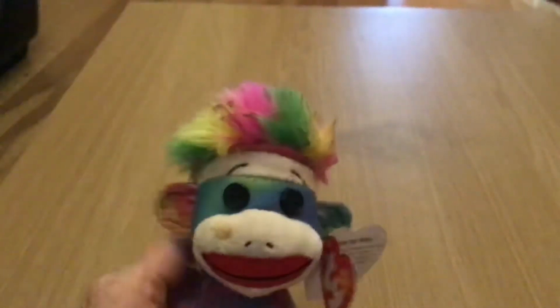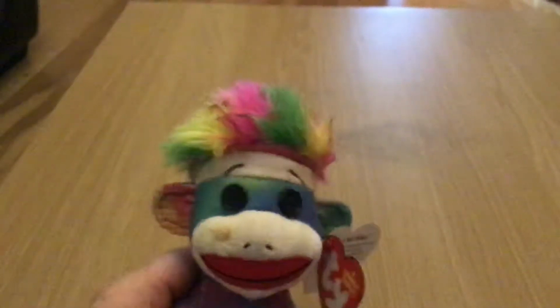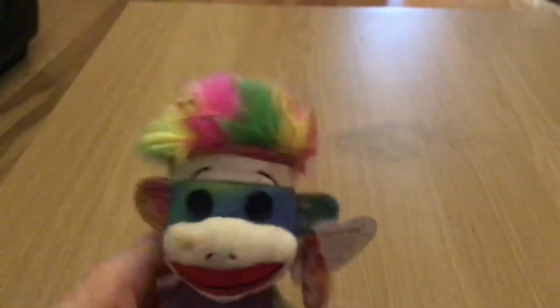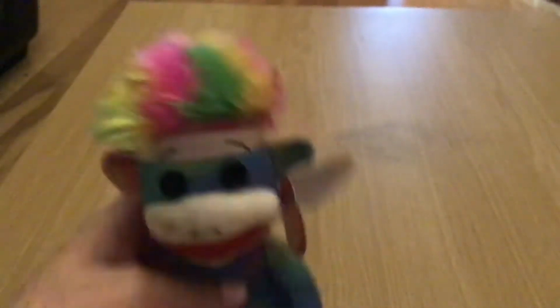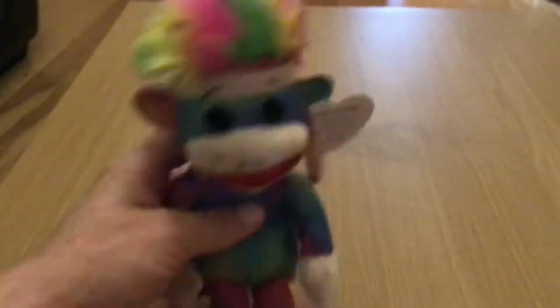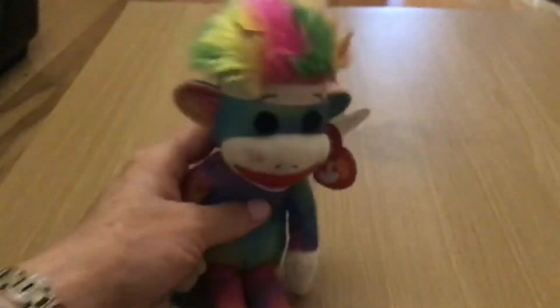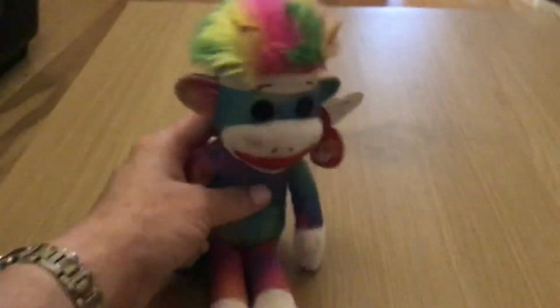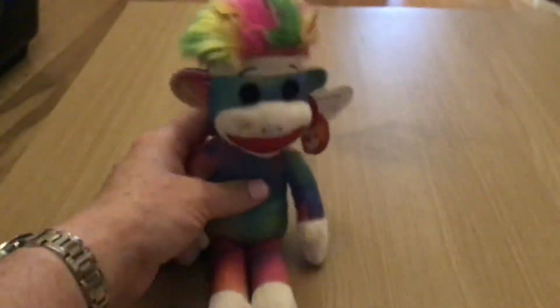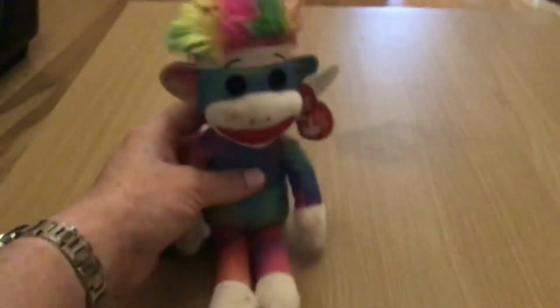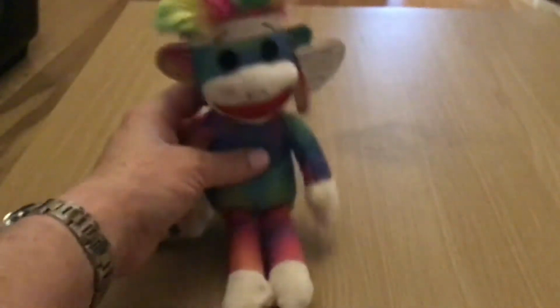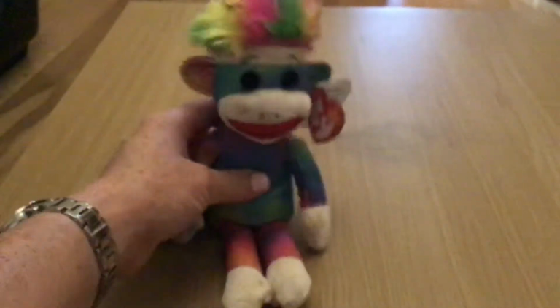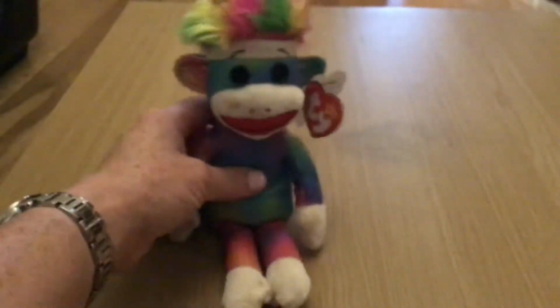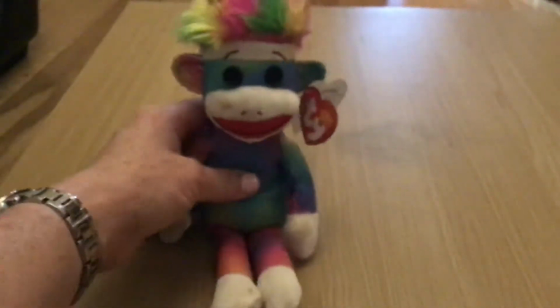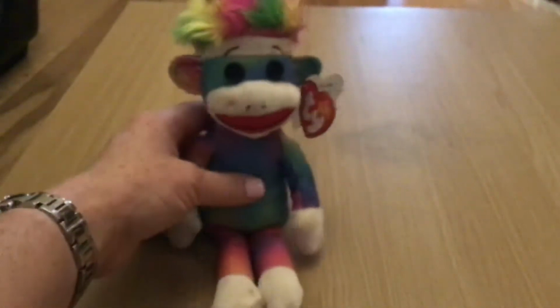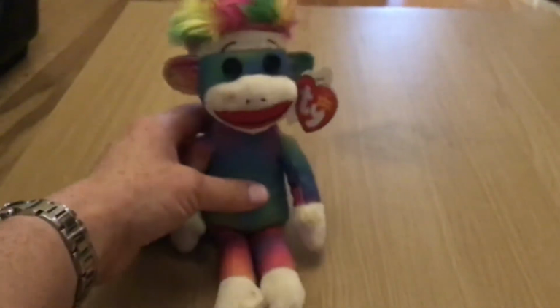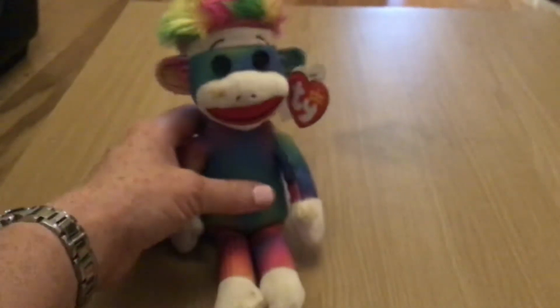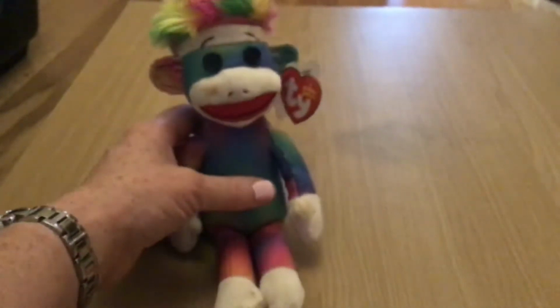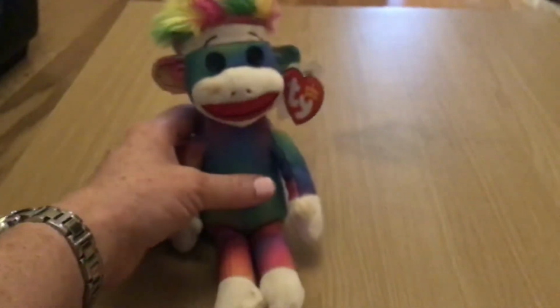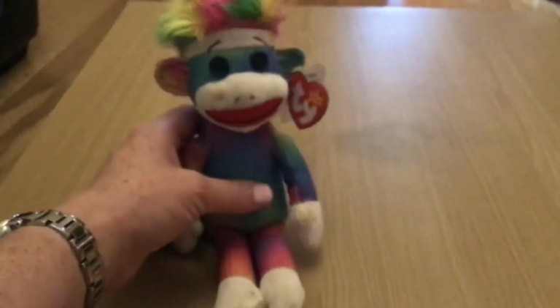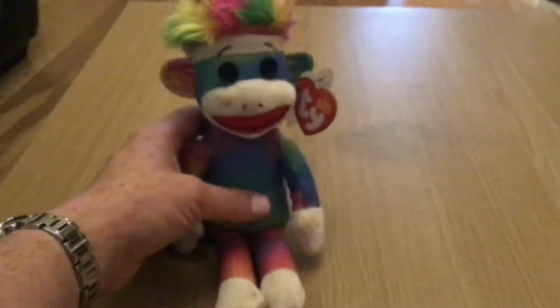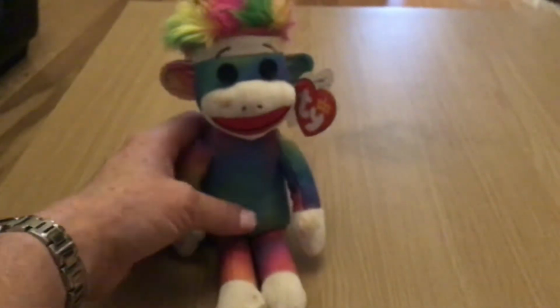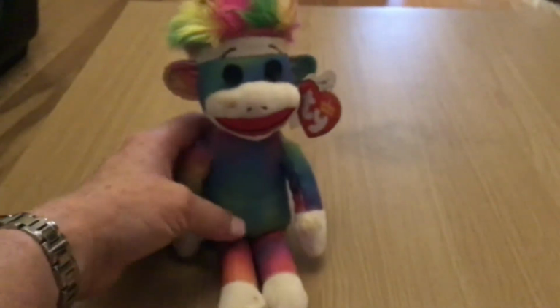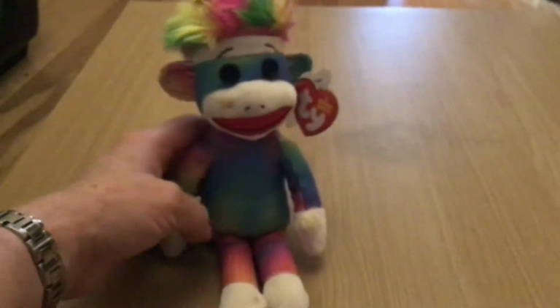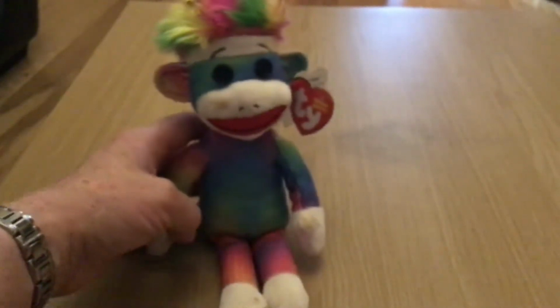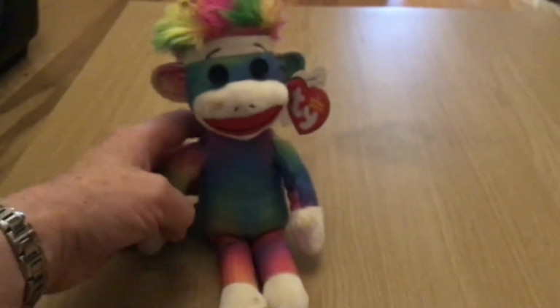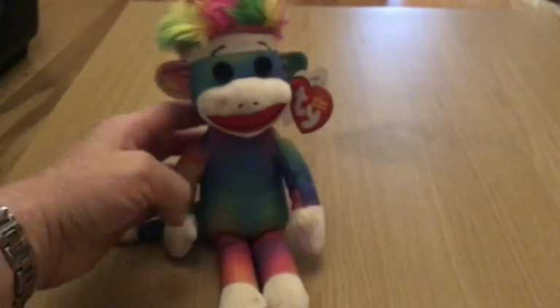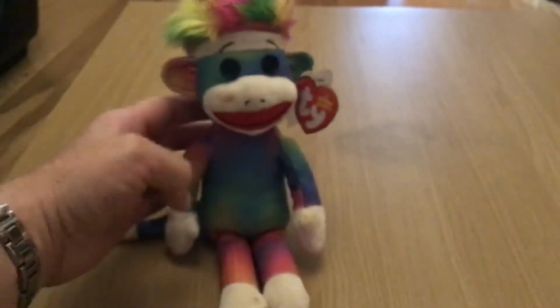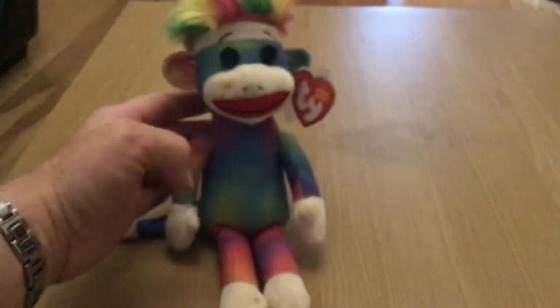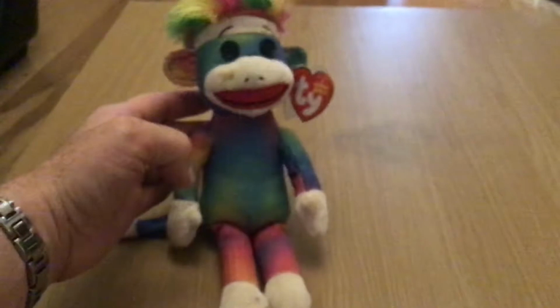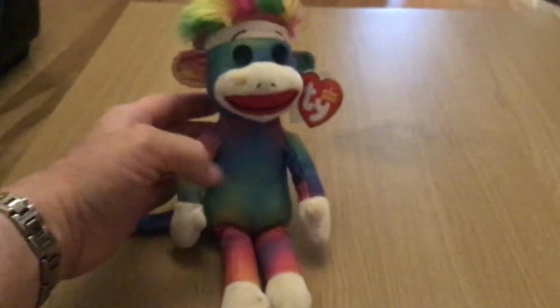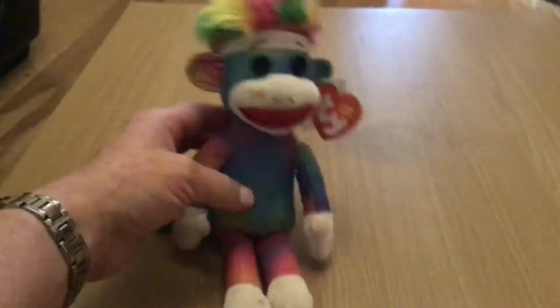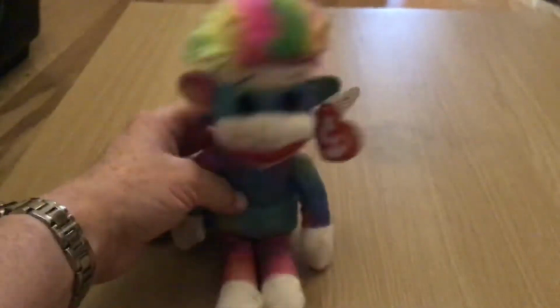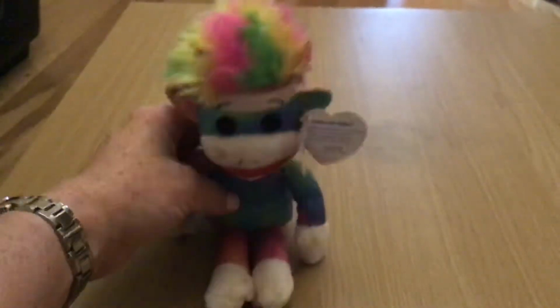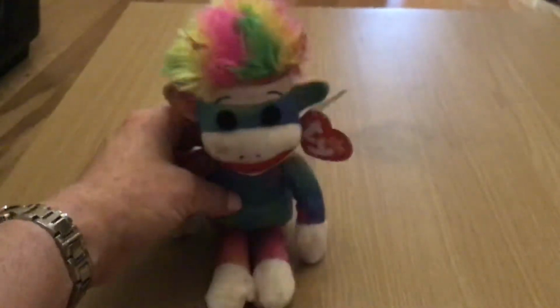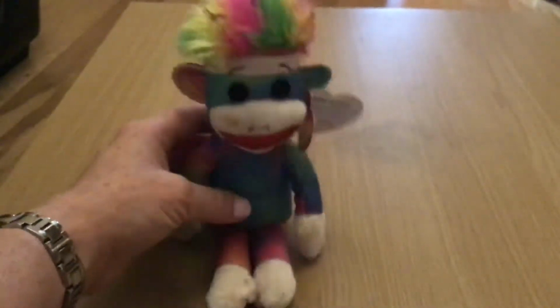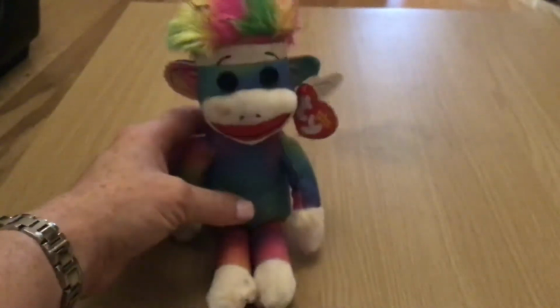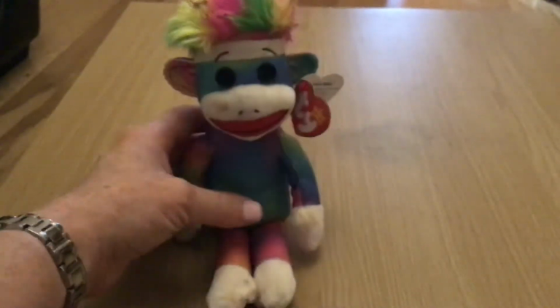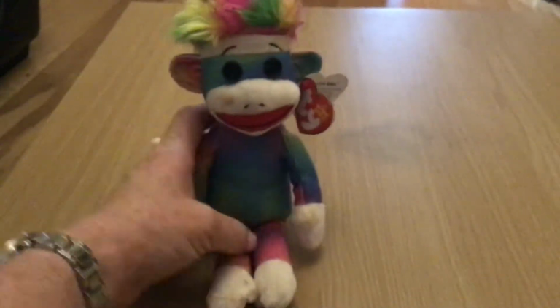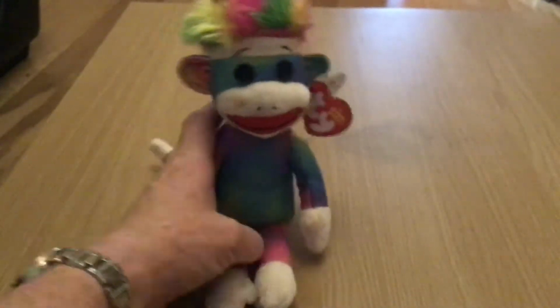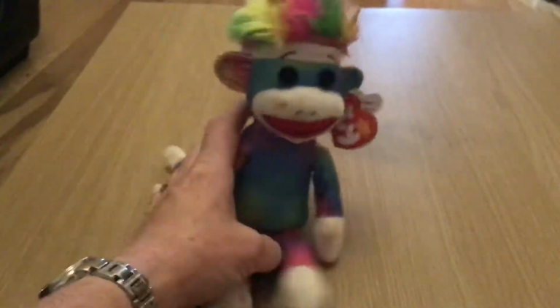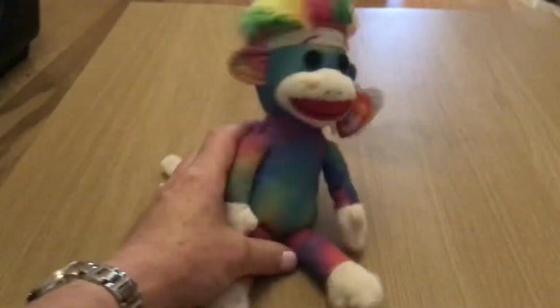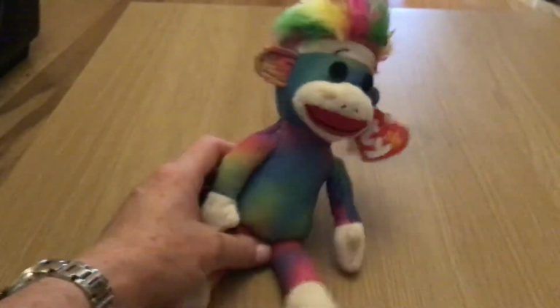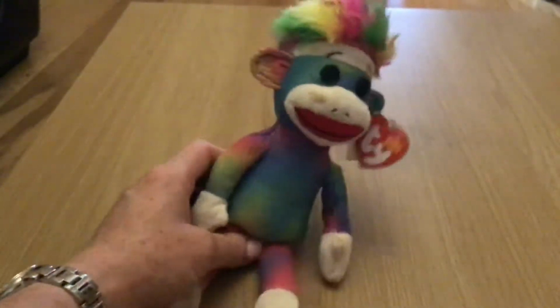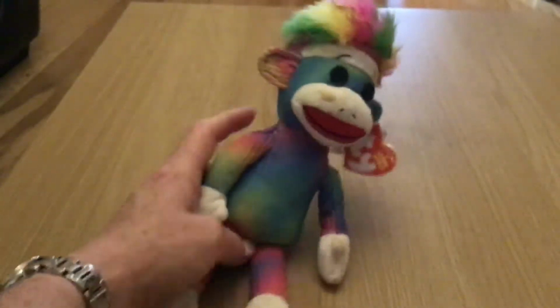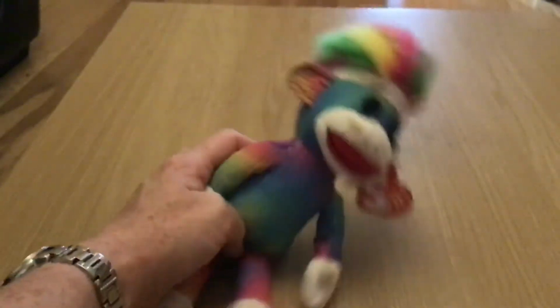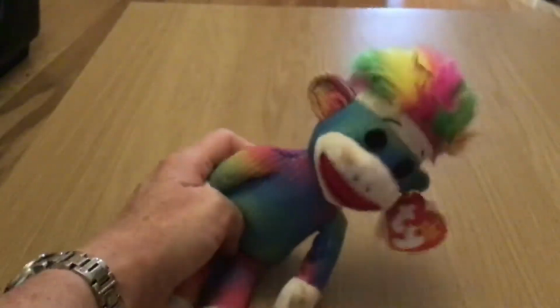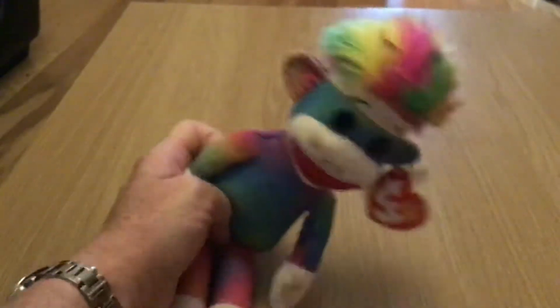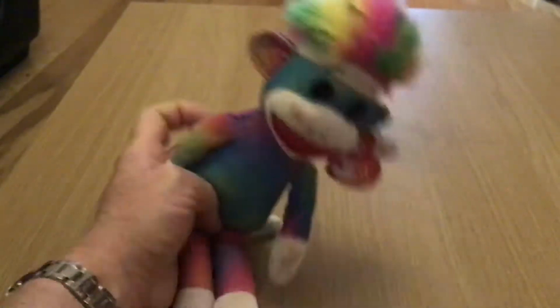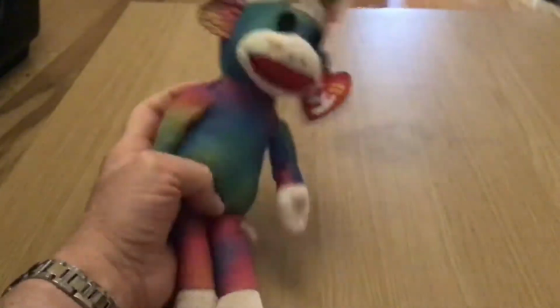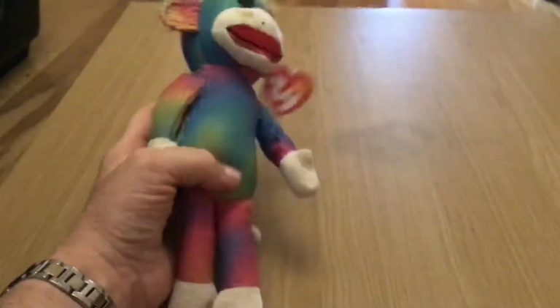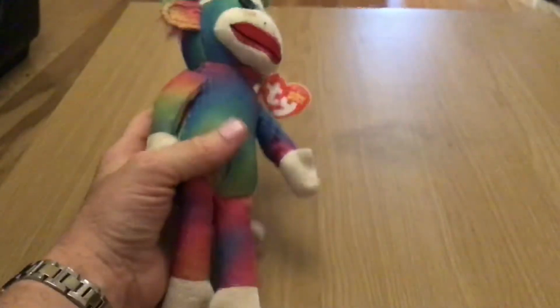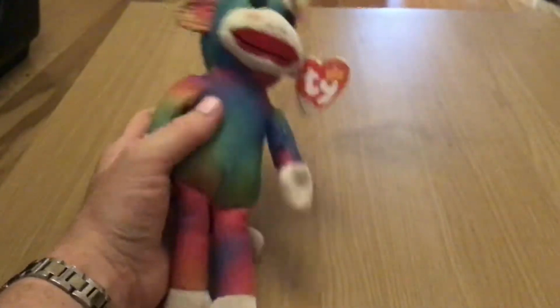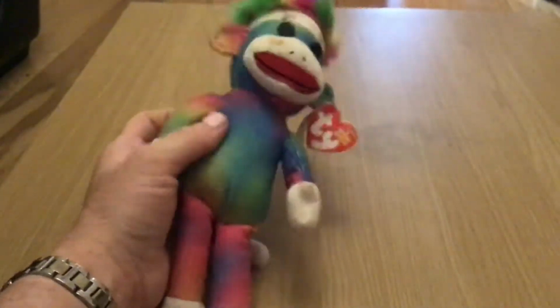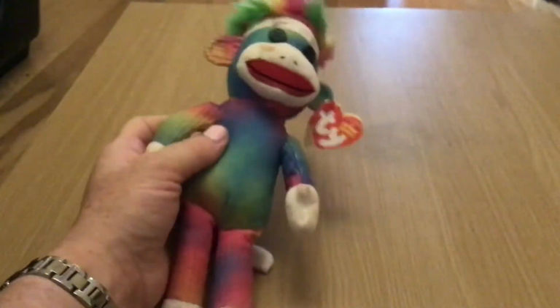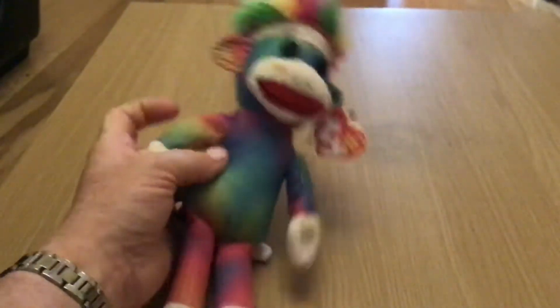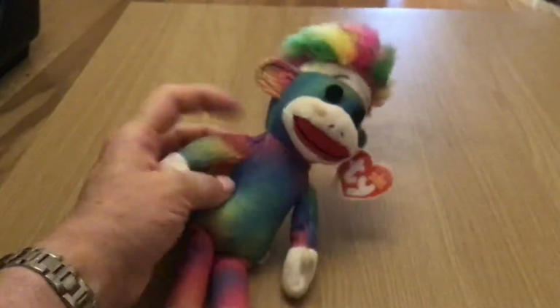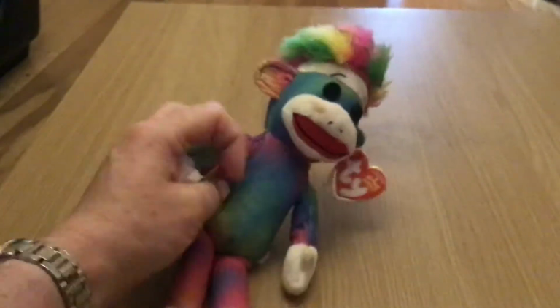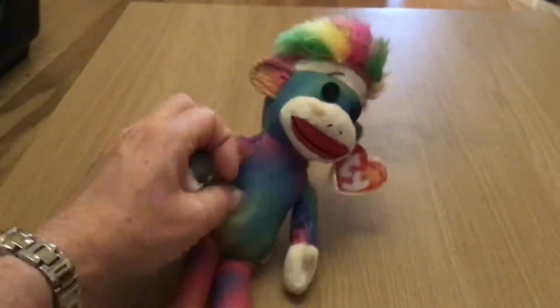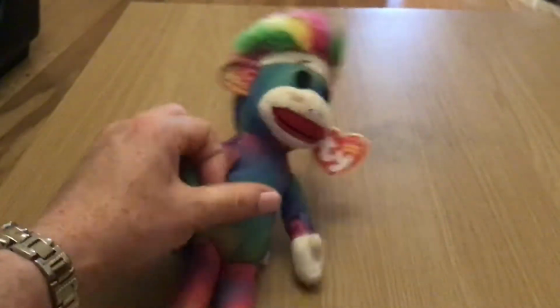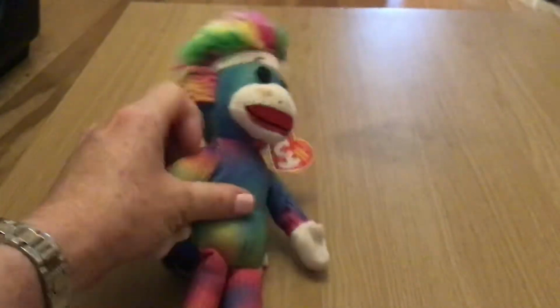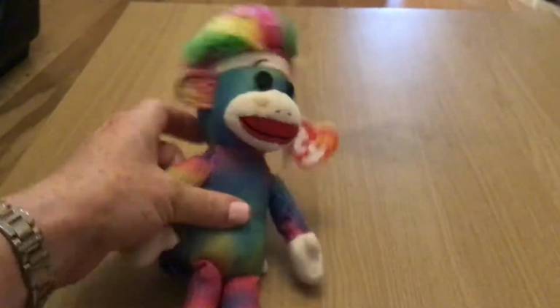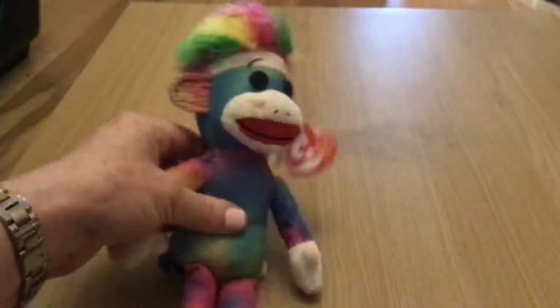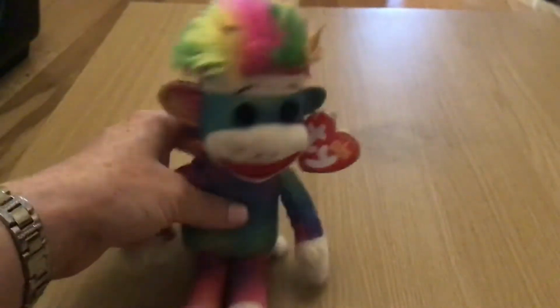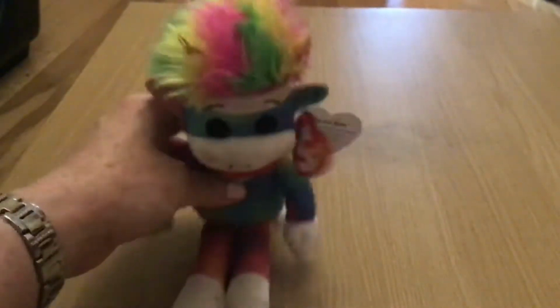And he is my 564th. Come here, you silly monkey.